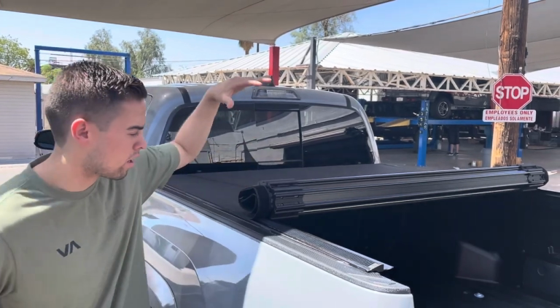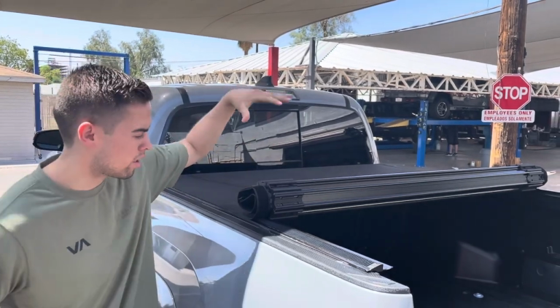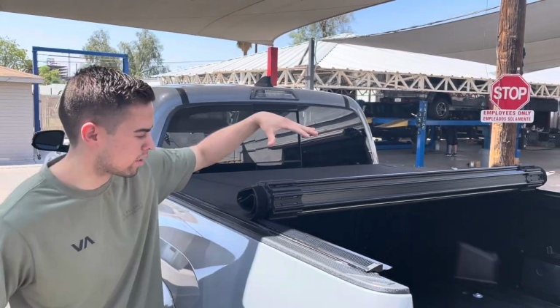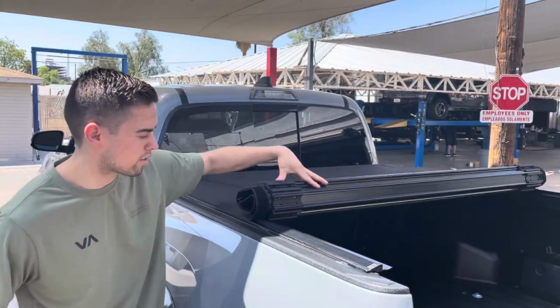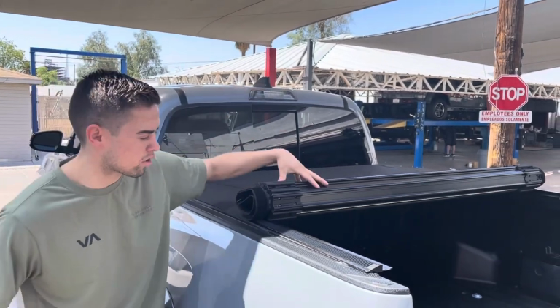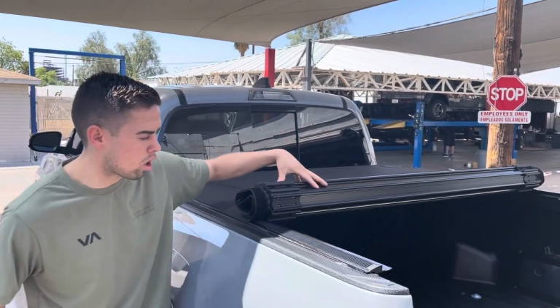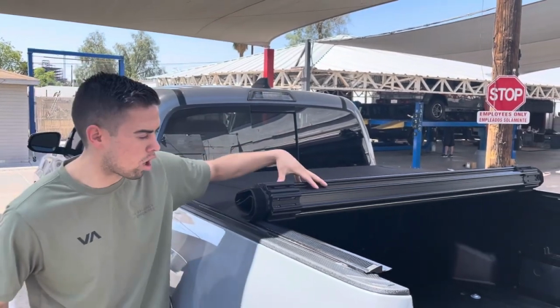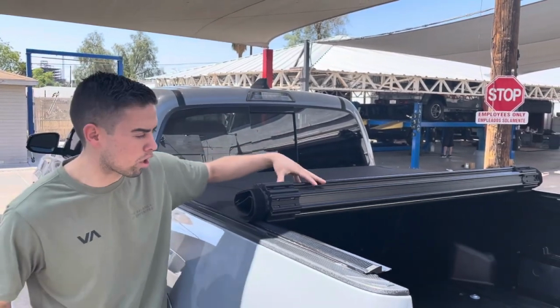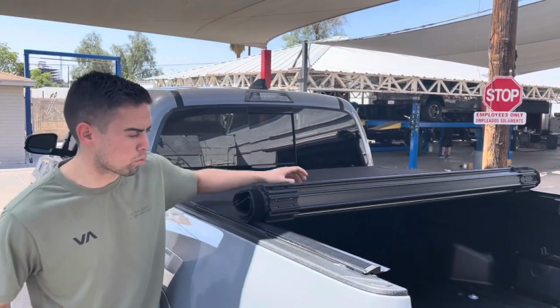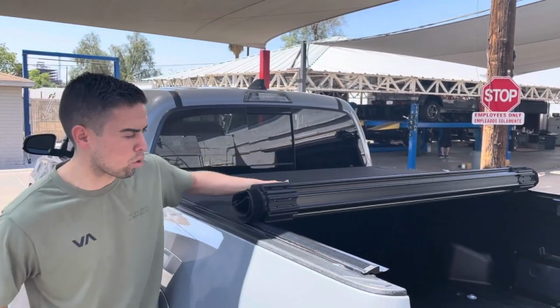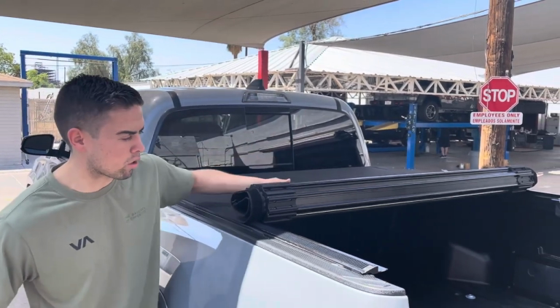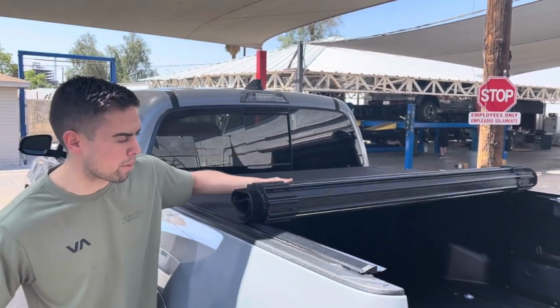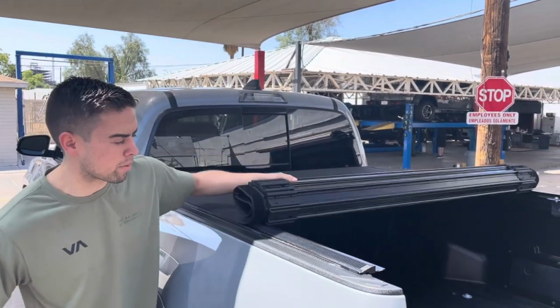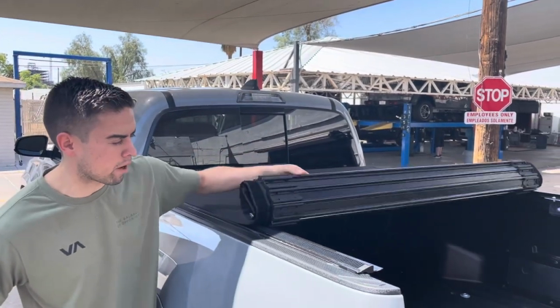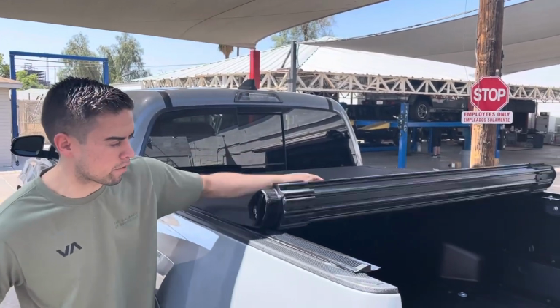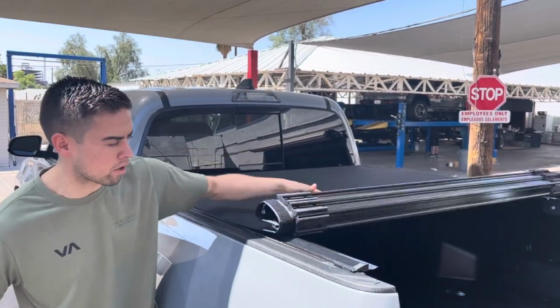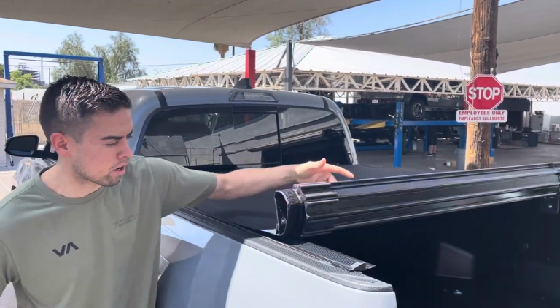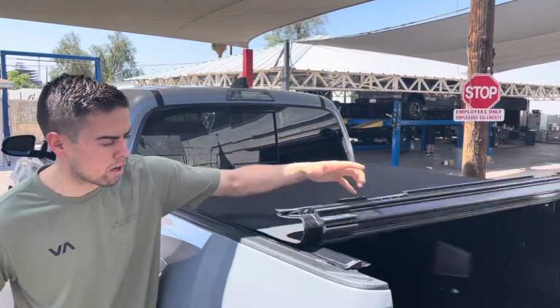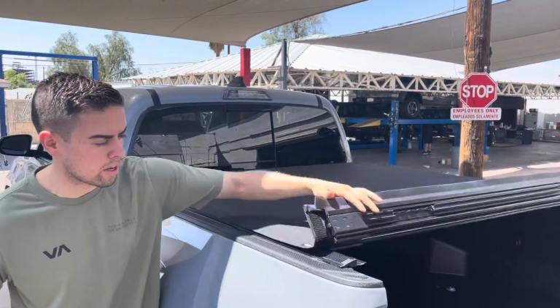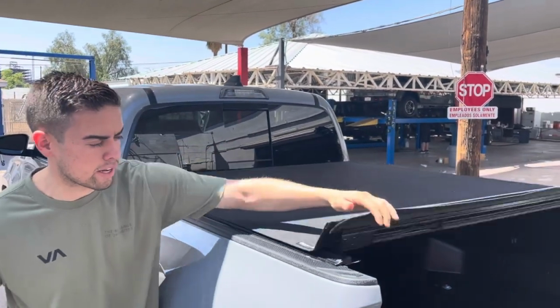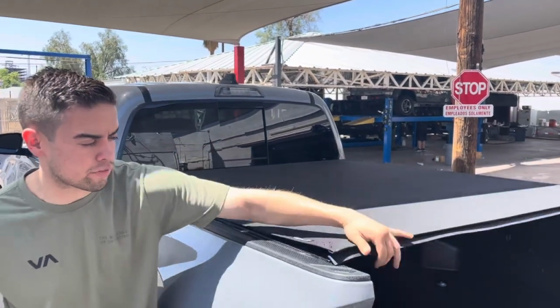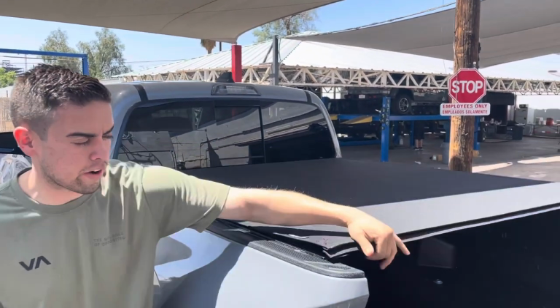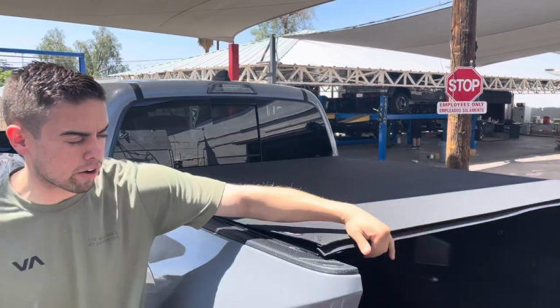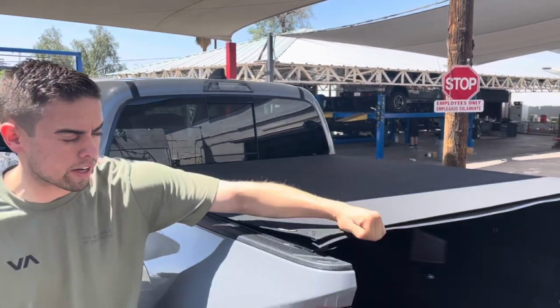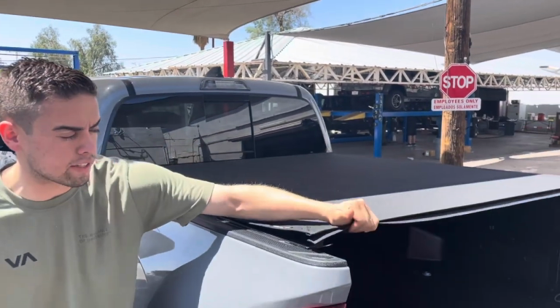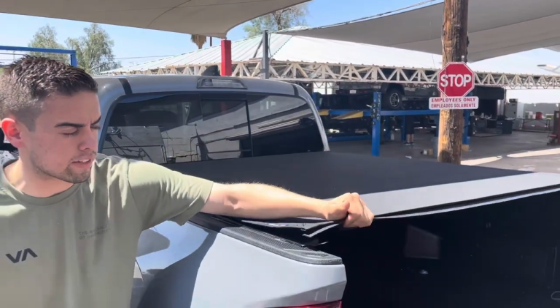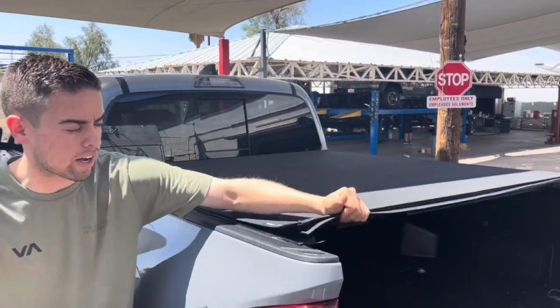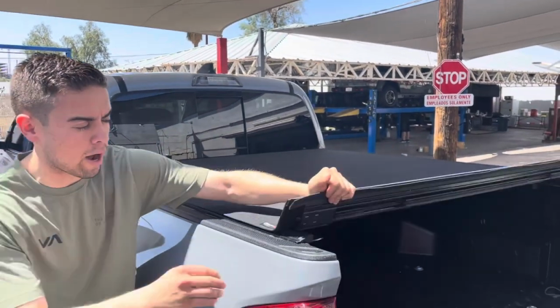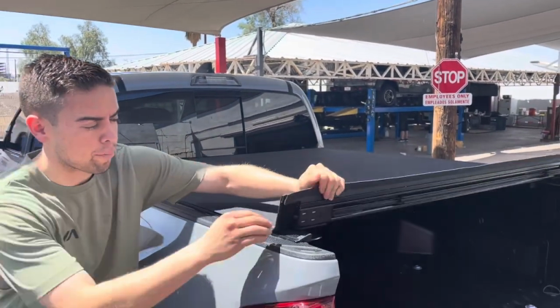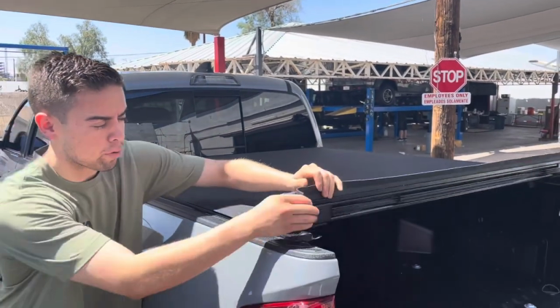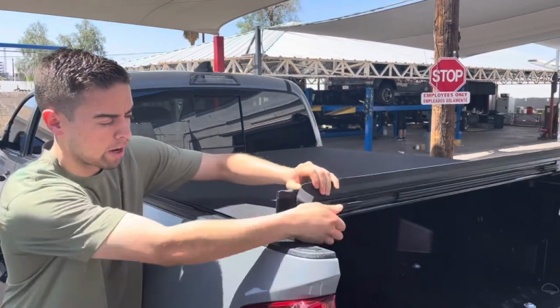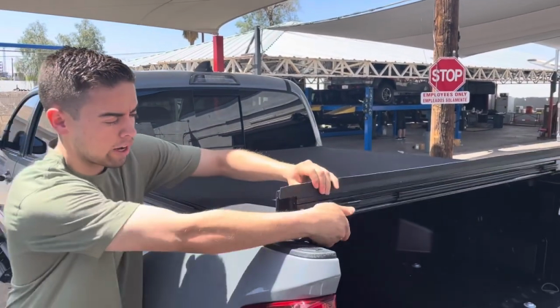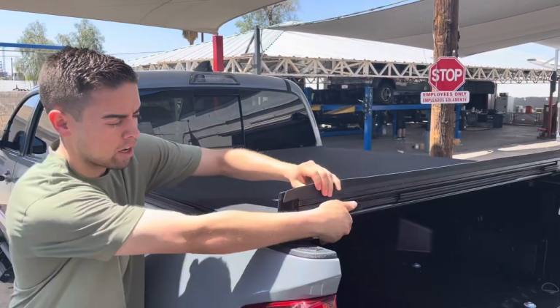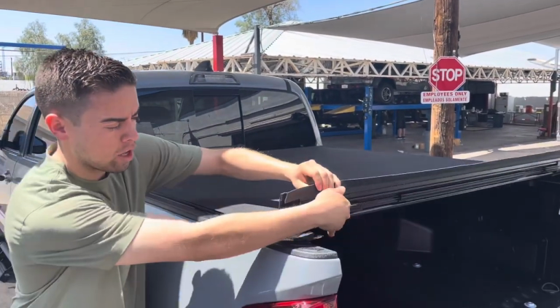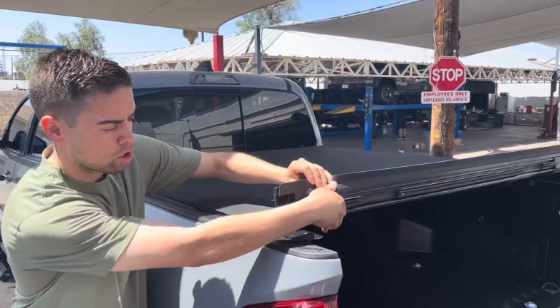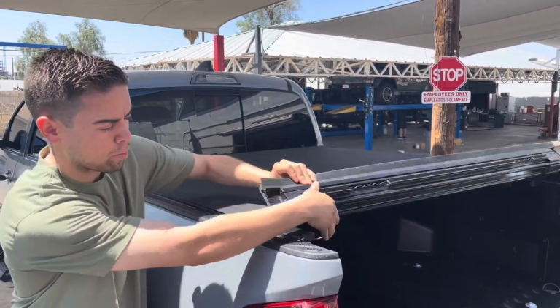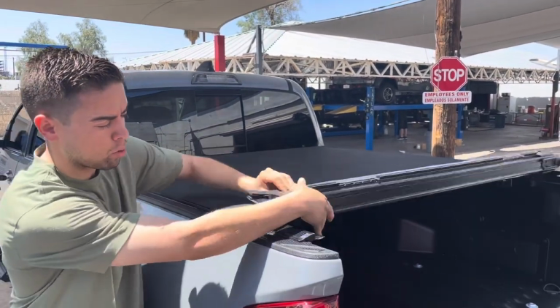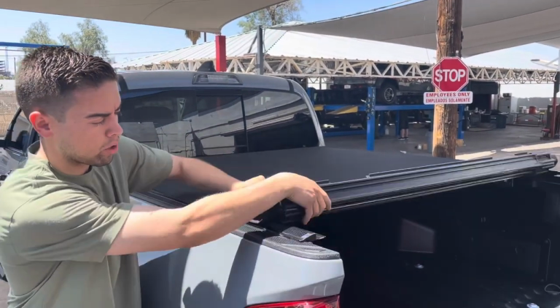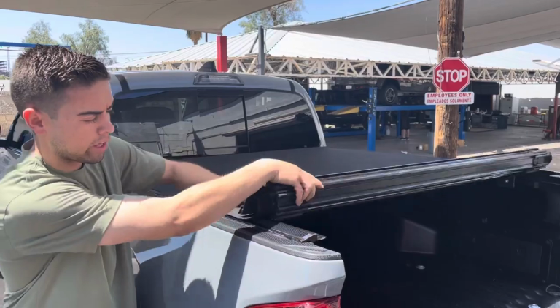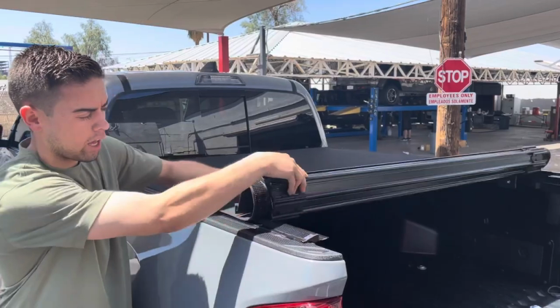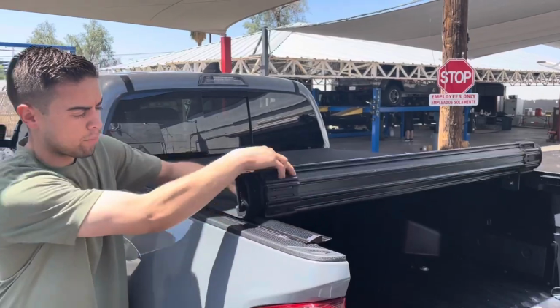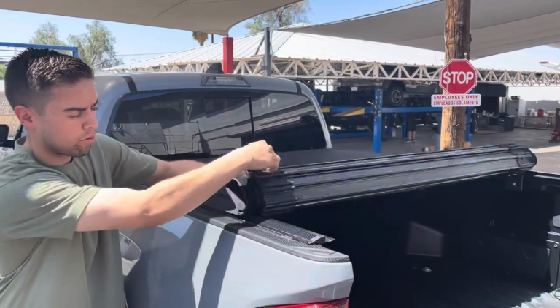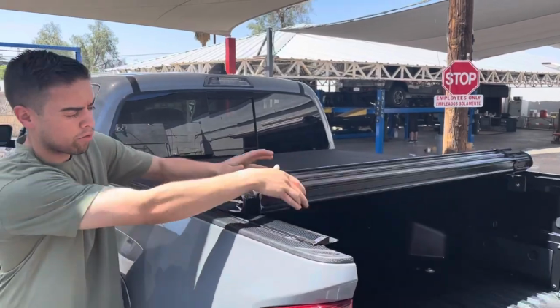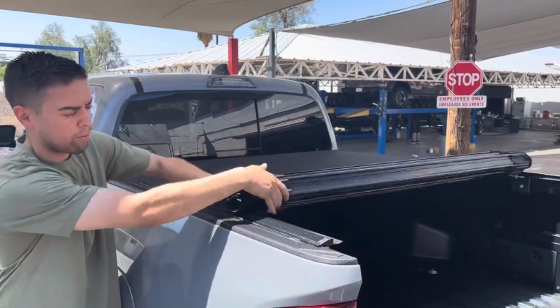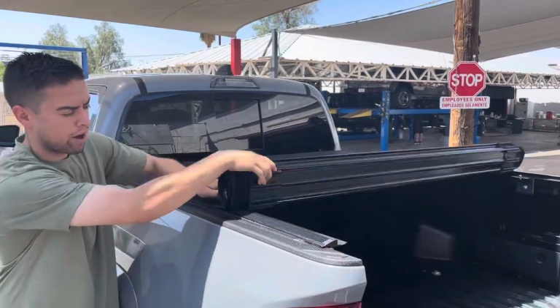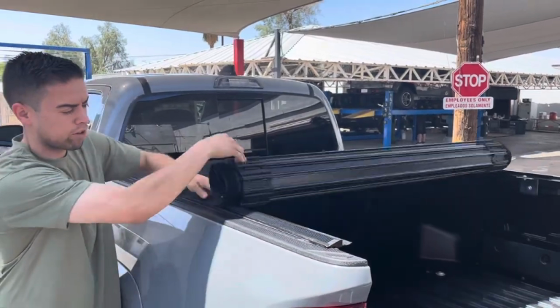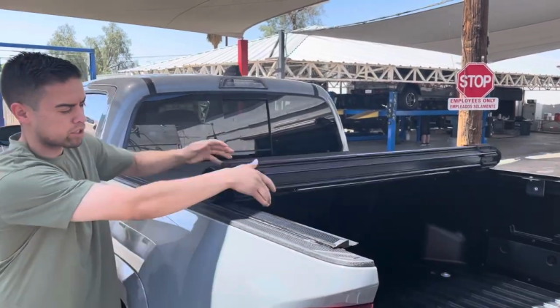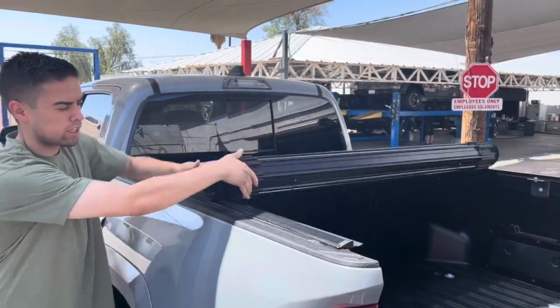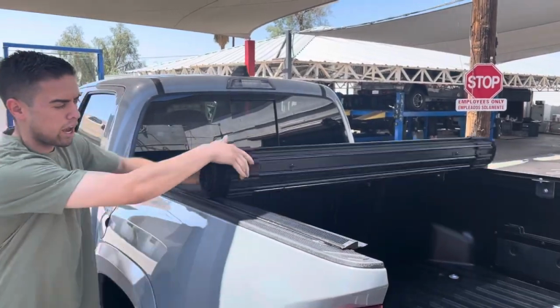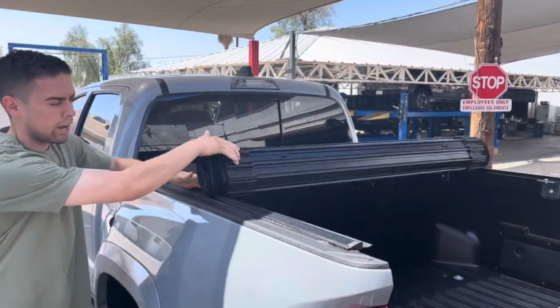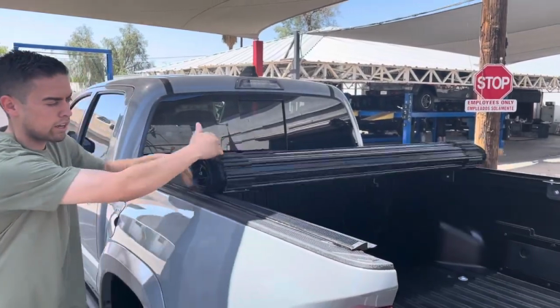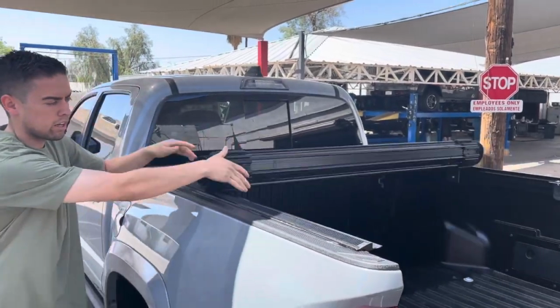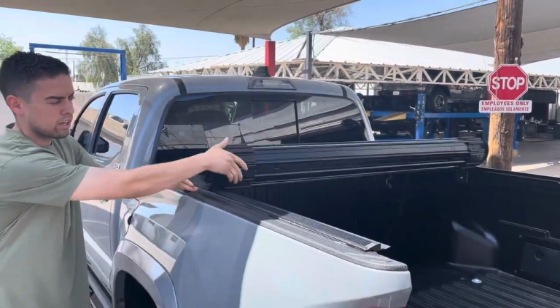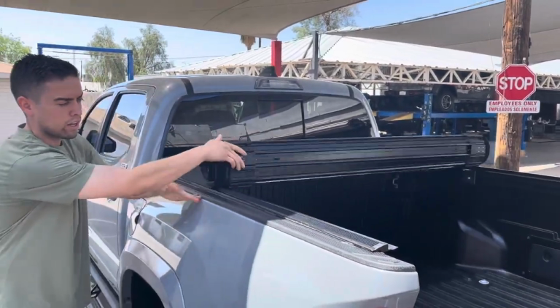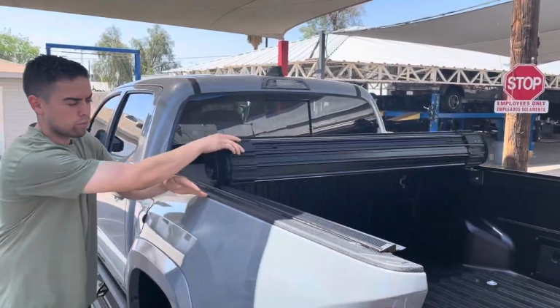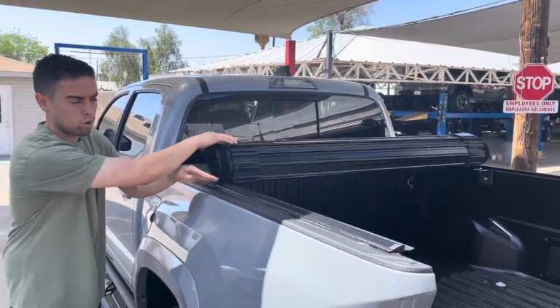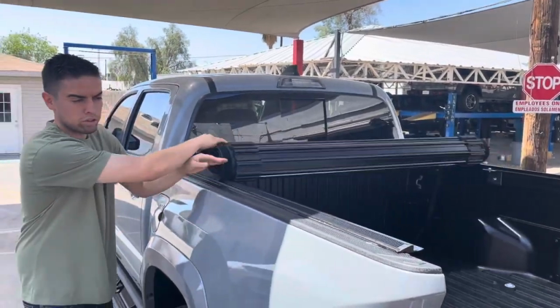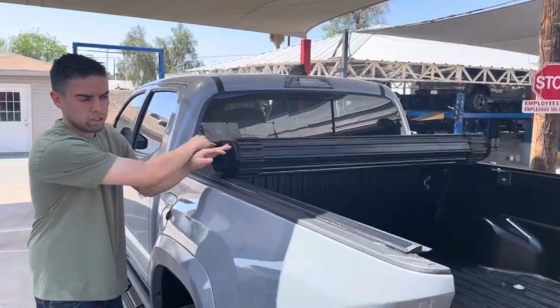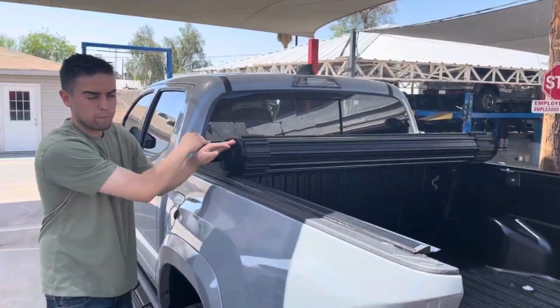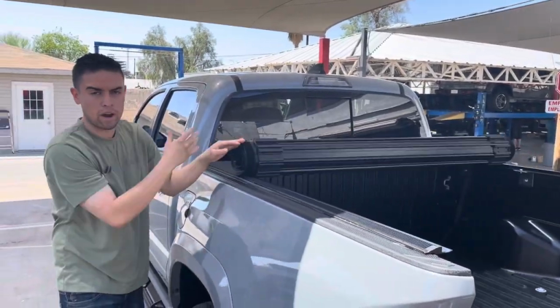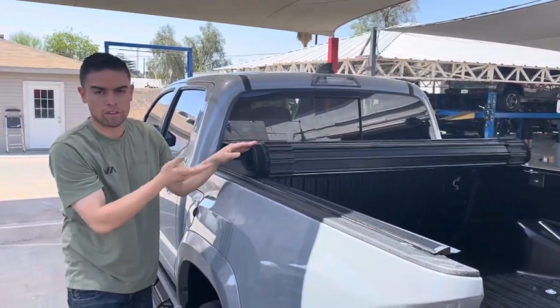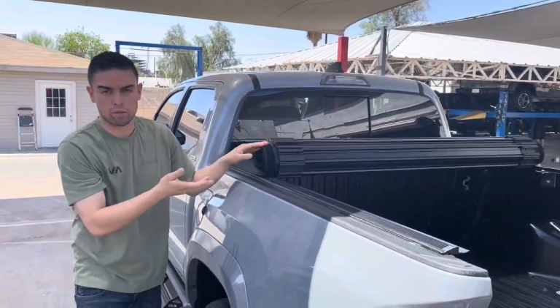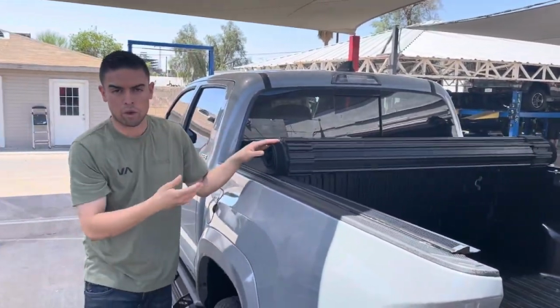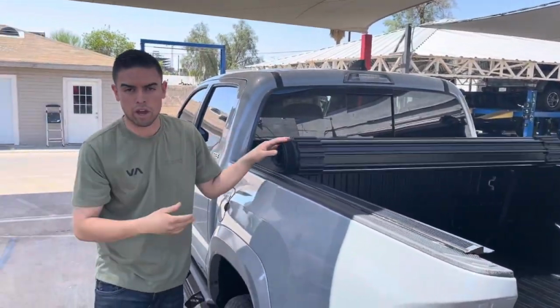This is a hard roll-up cover. It's very easy to operate. You pull the cable from either side and it rolls up out of the way.